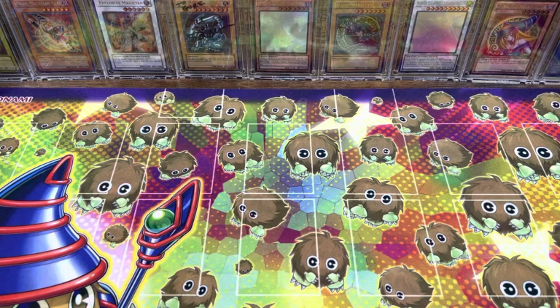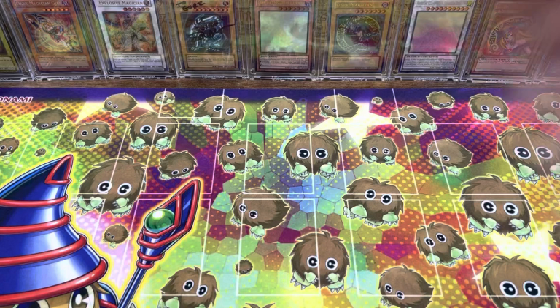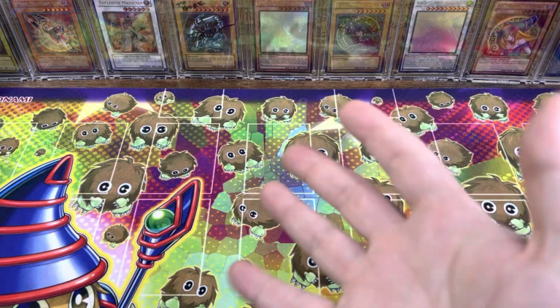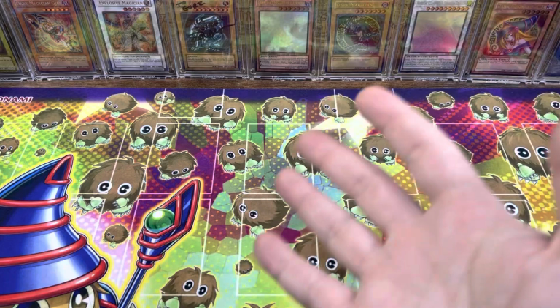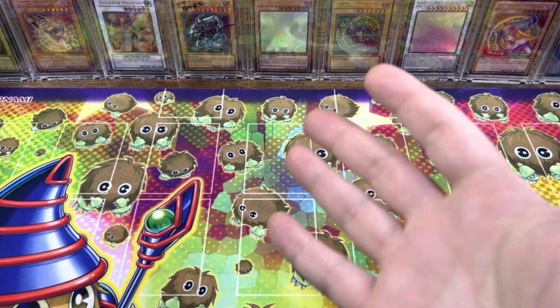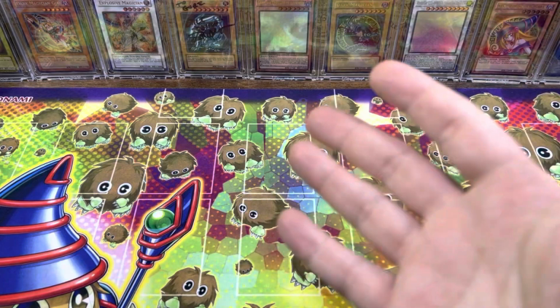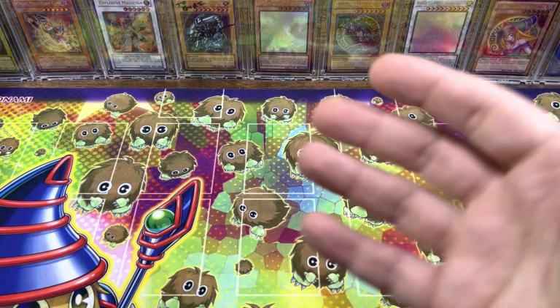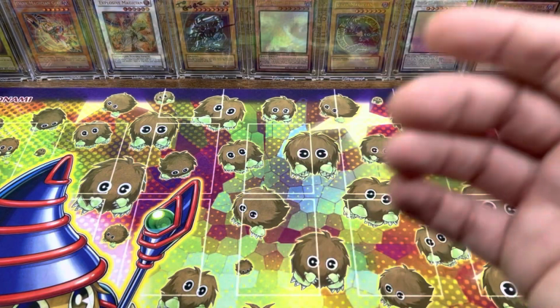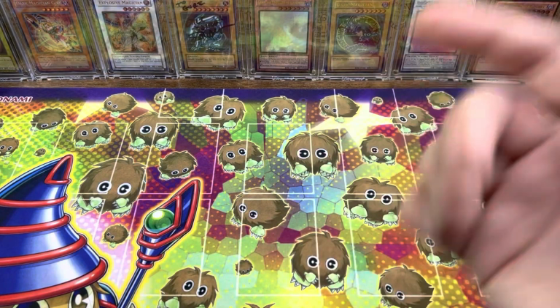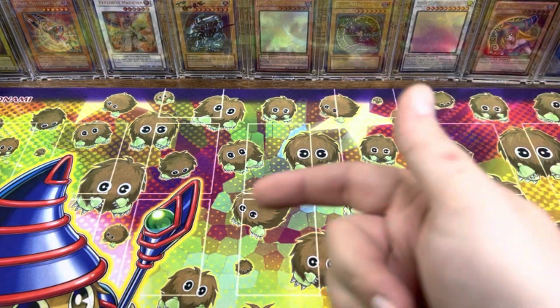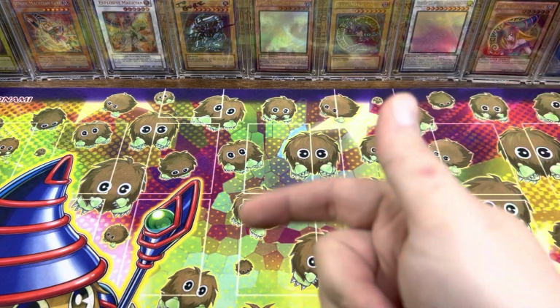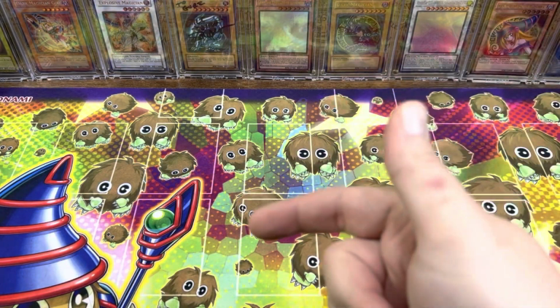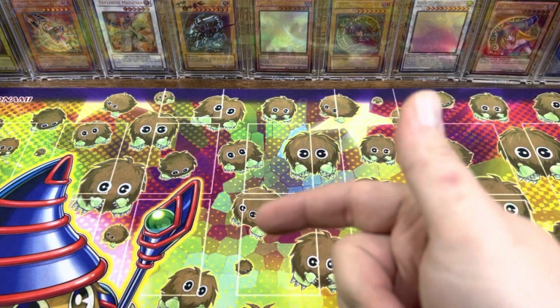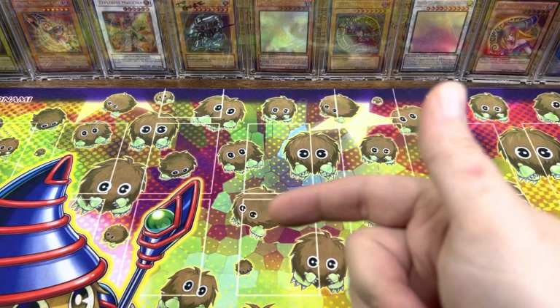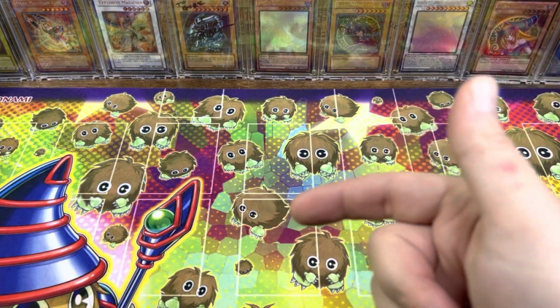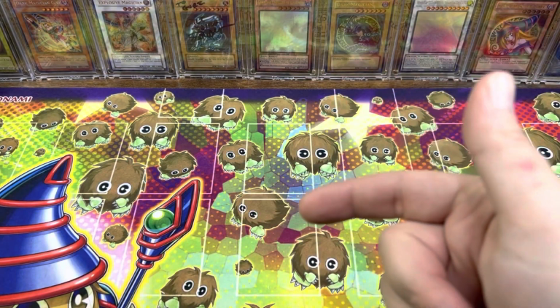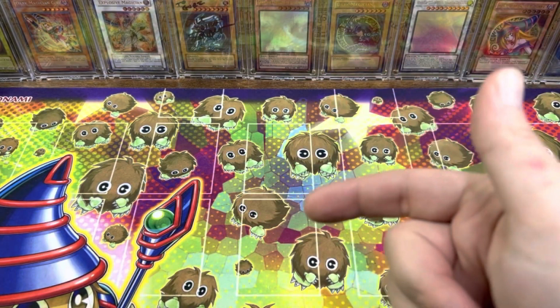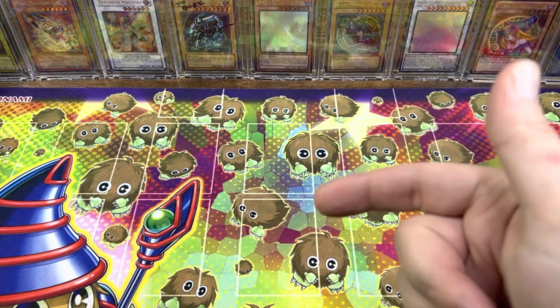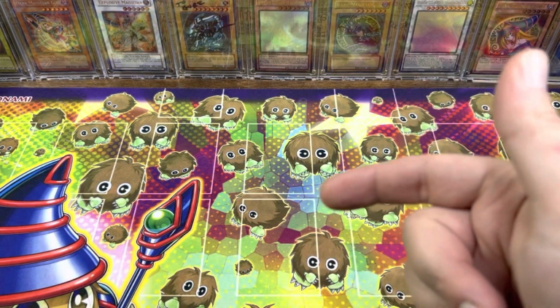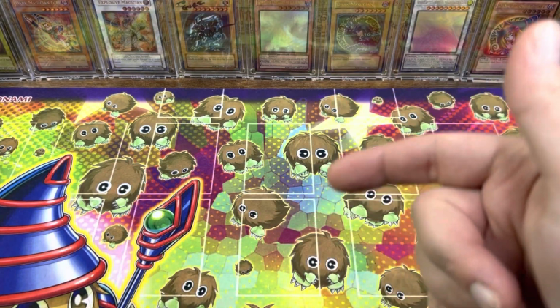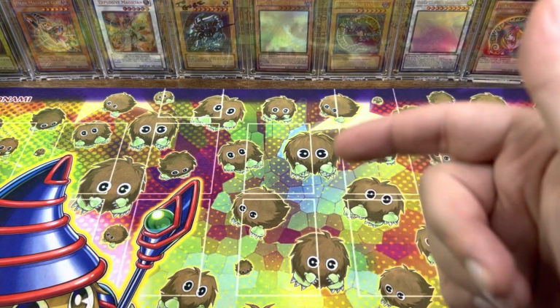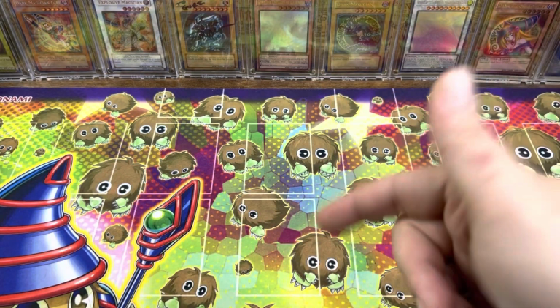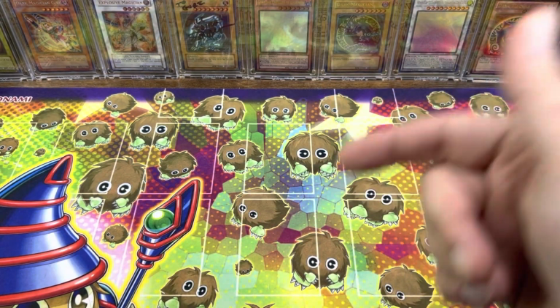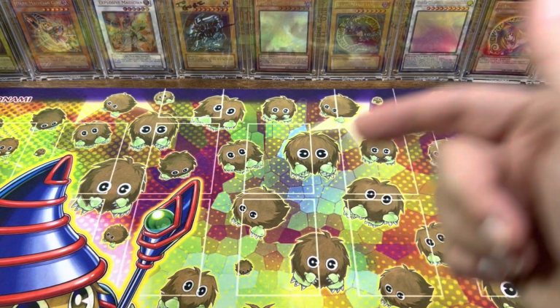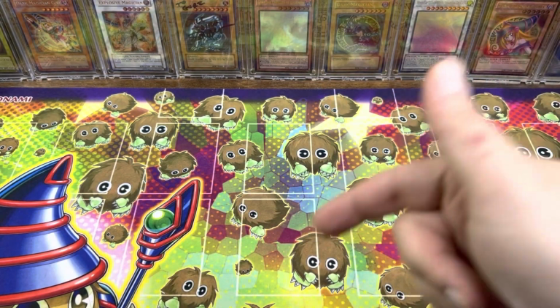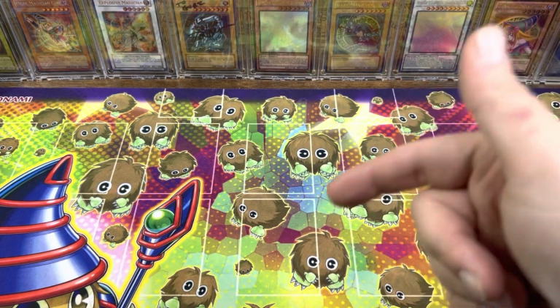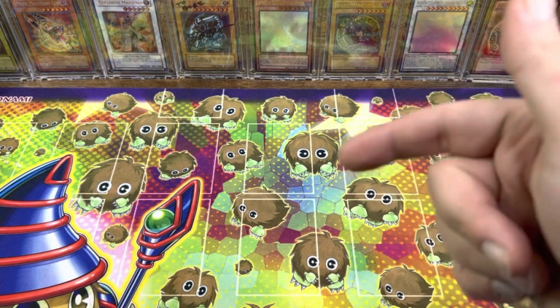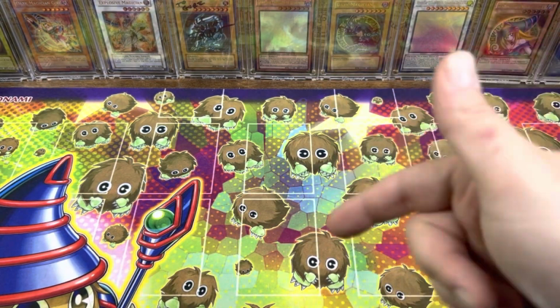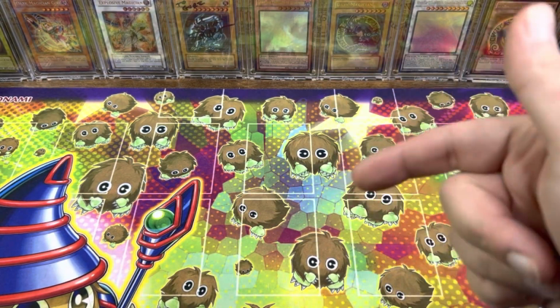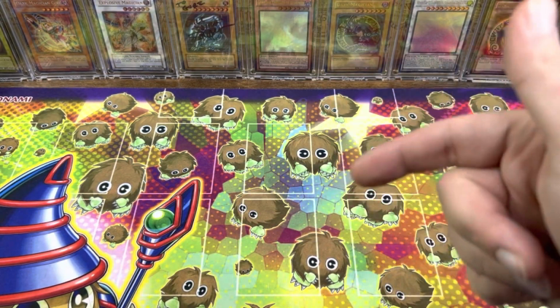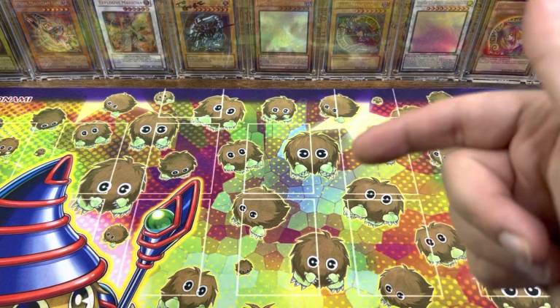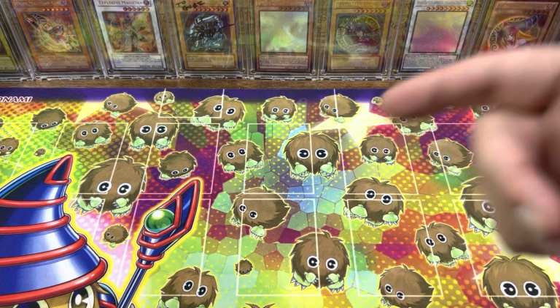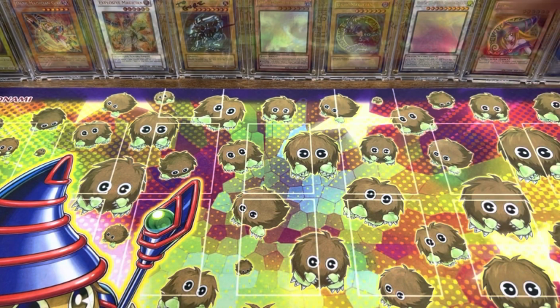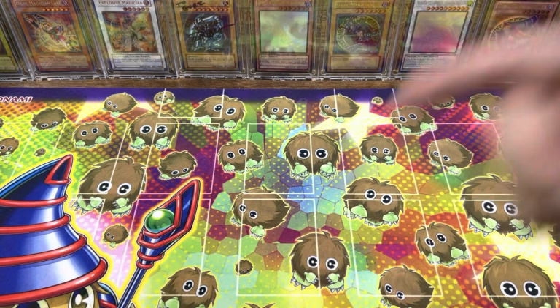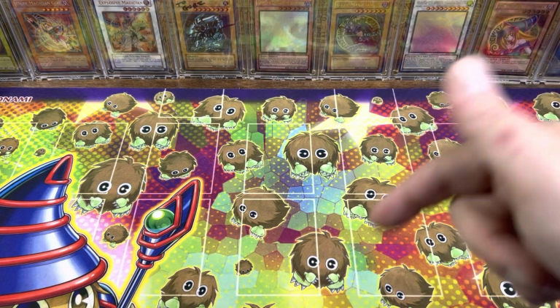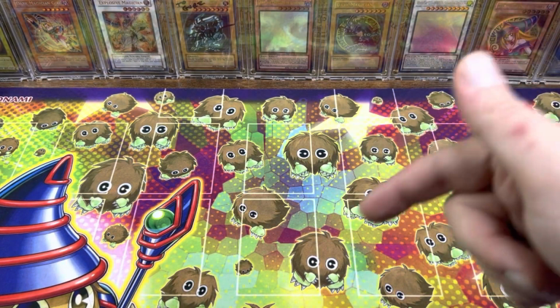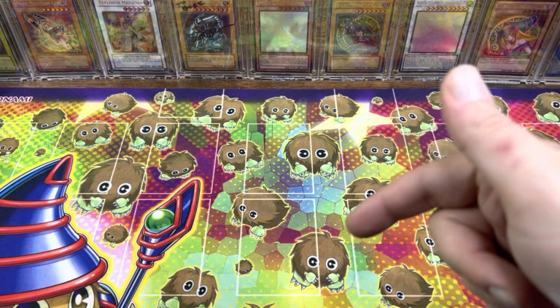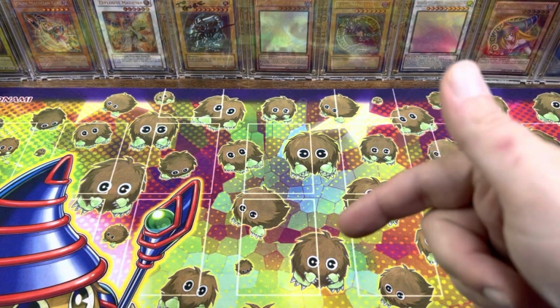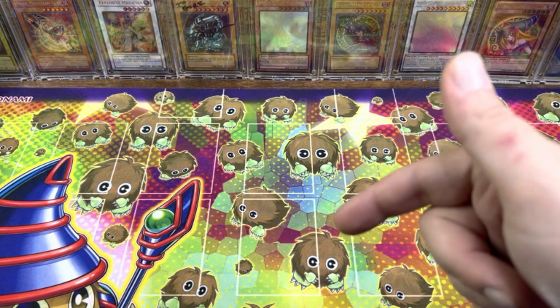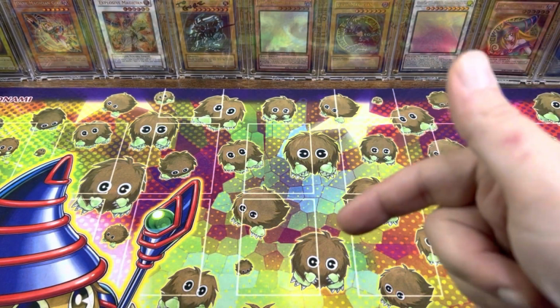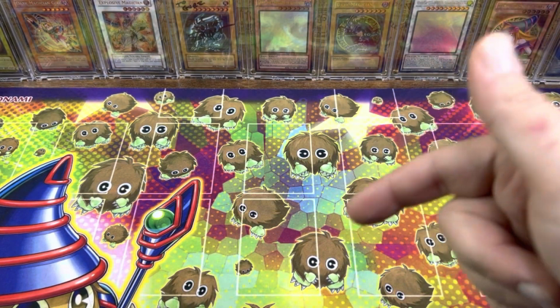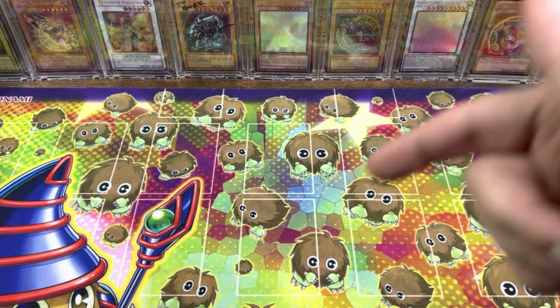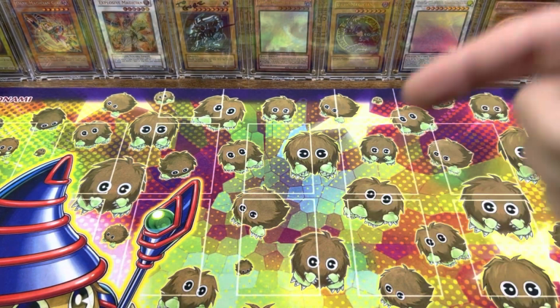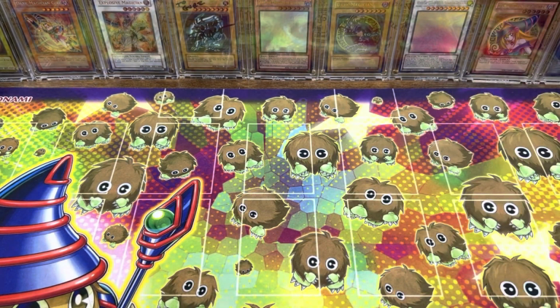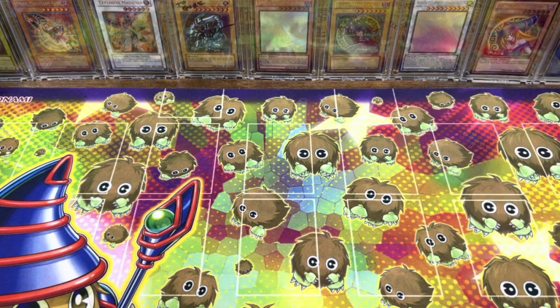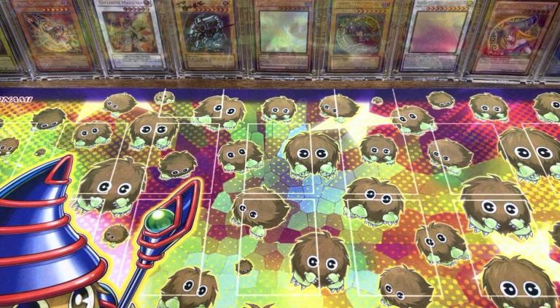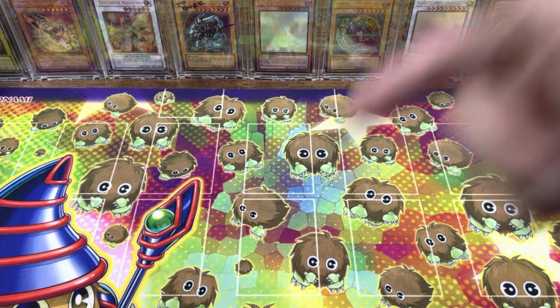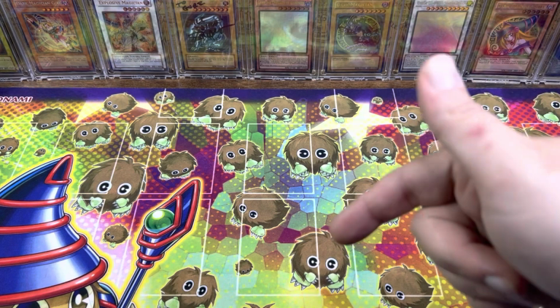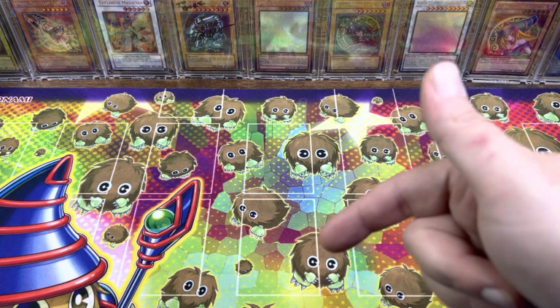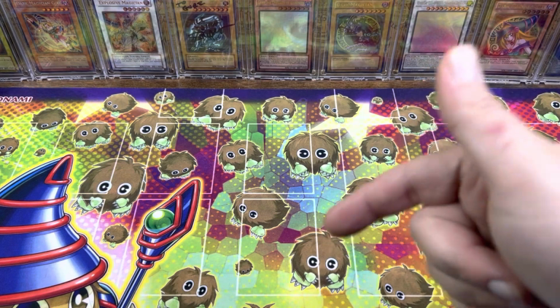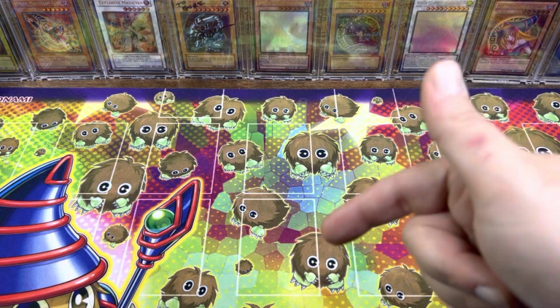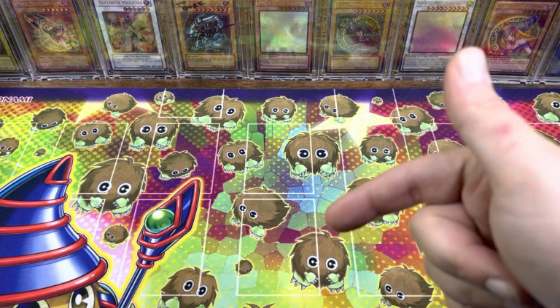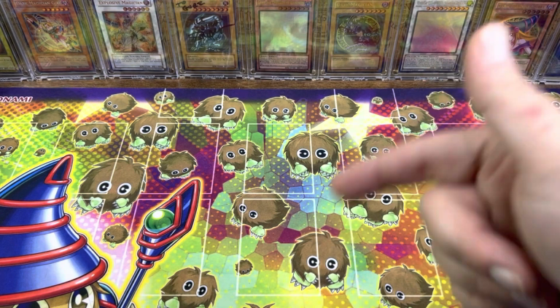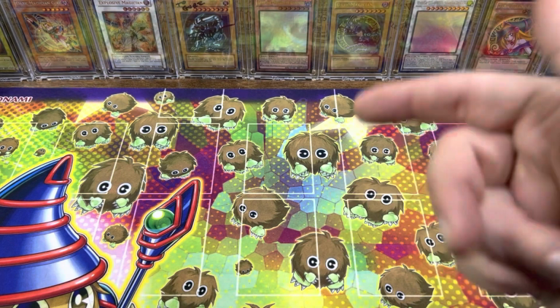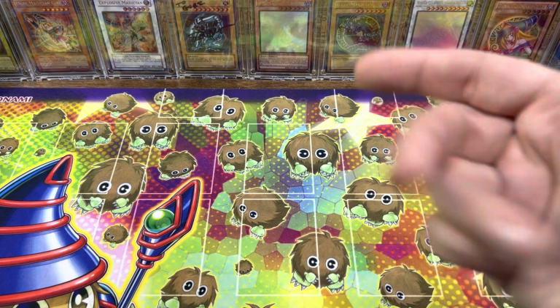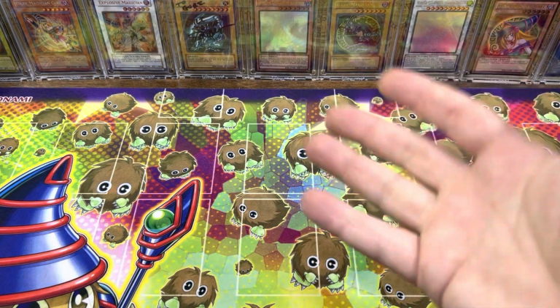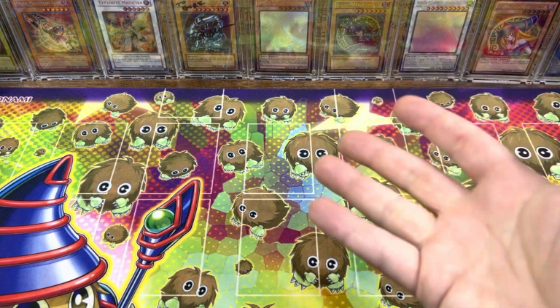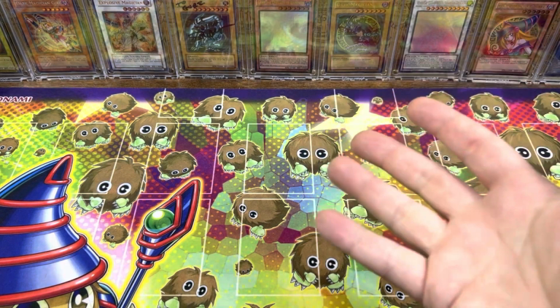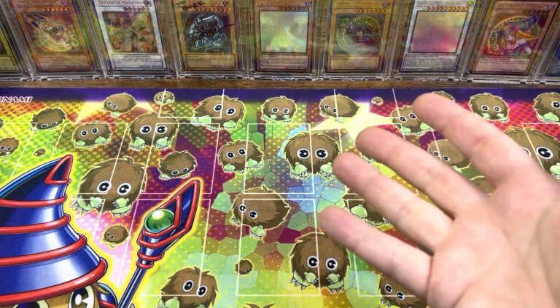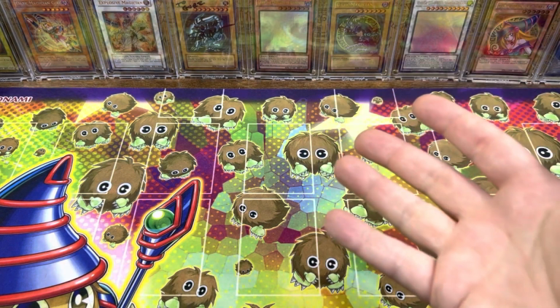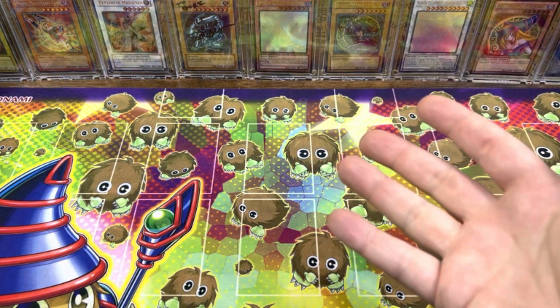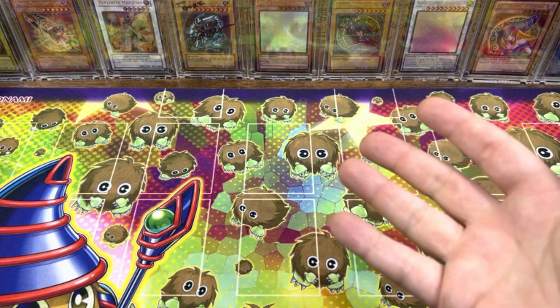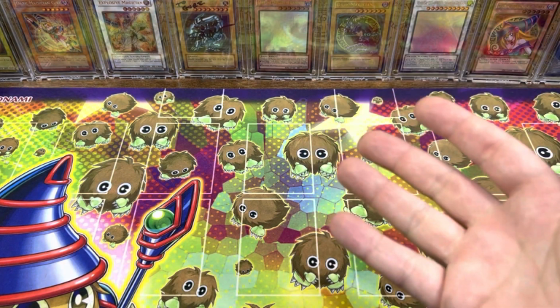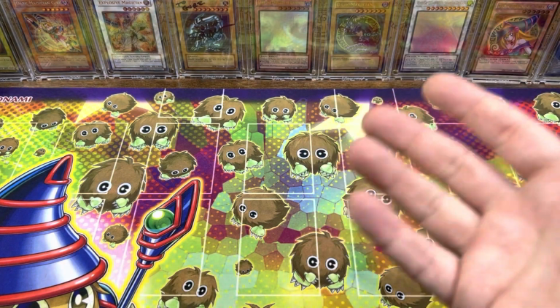What's shaking YouTube? It's Gores, the Emissary Sealed Product here, and today we're doing something we've never done before. We're opening cards for somebody else.